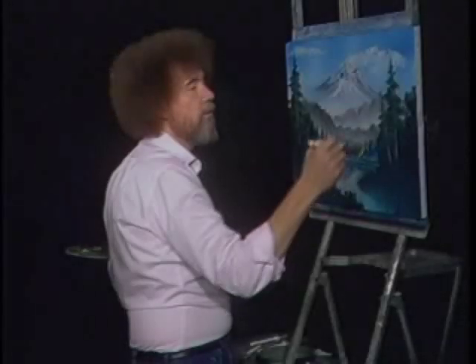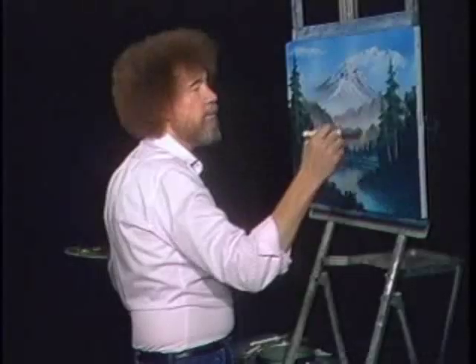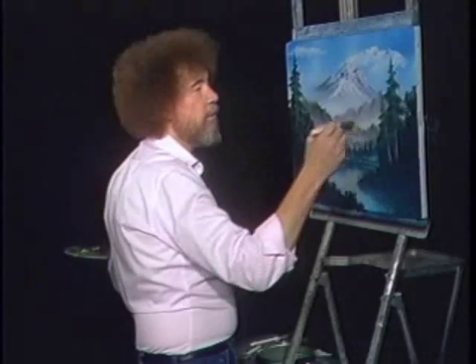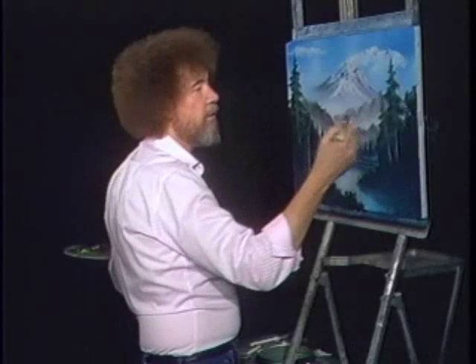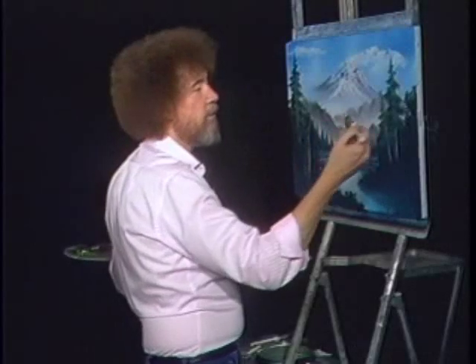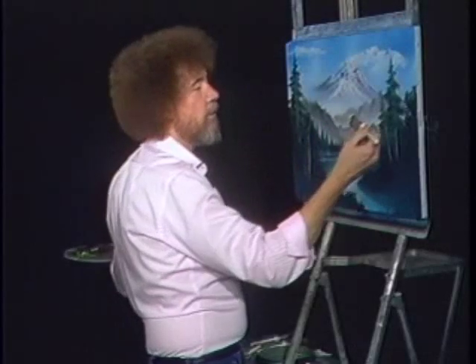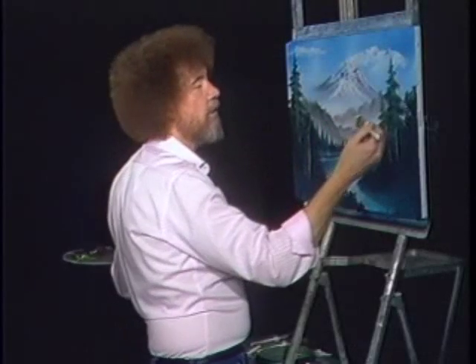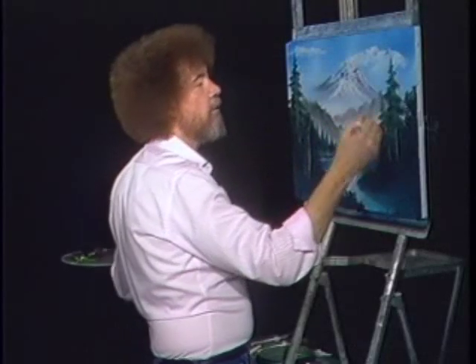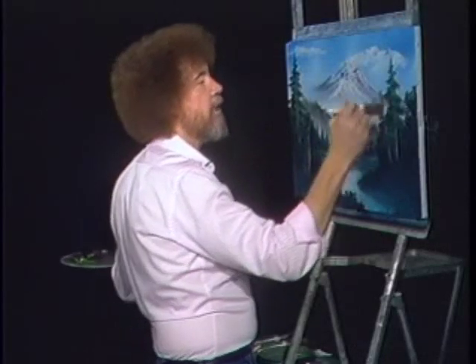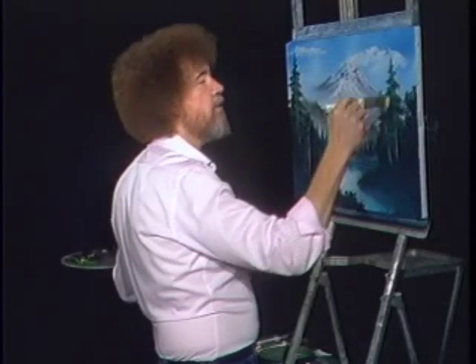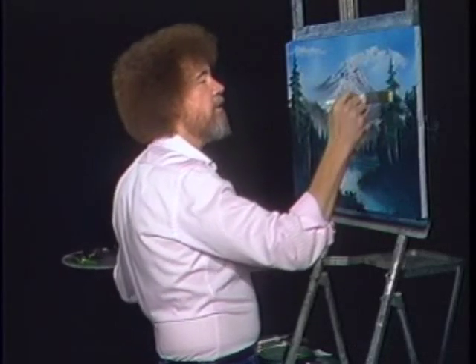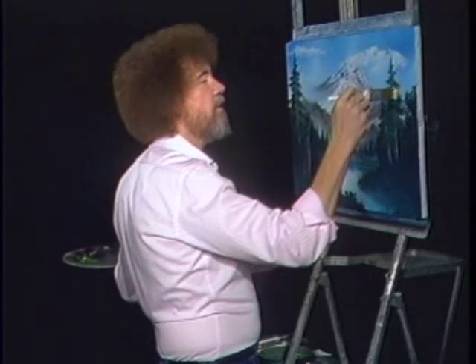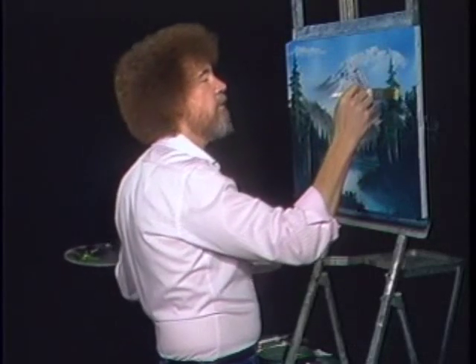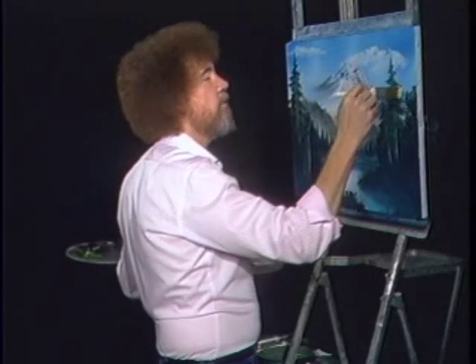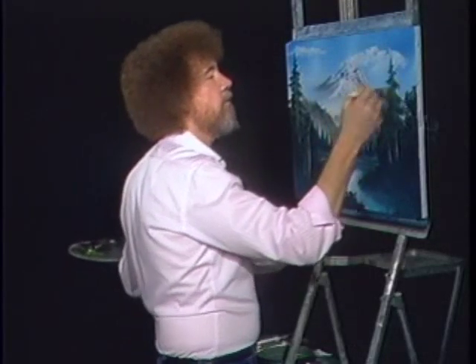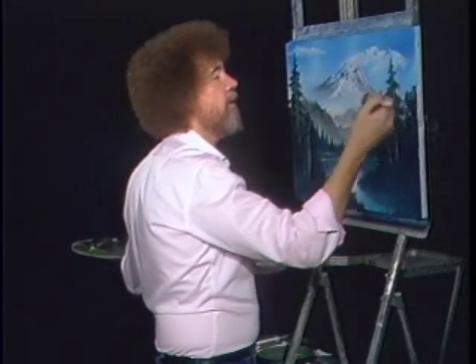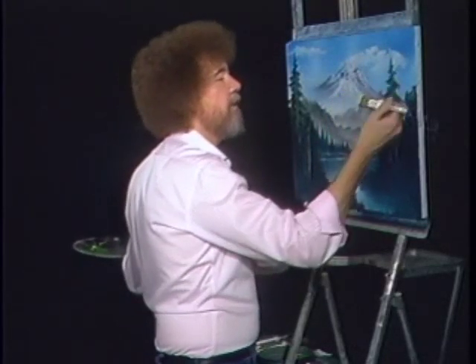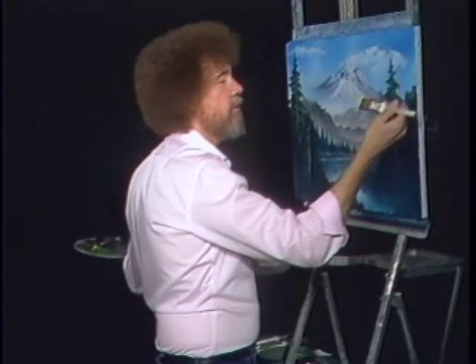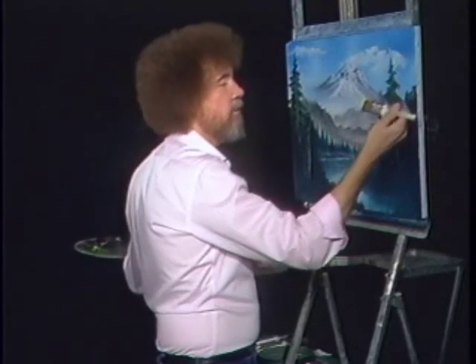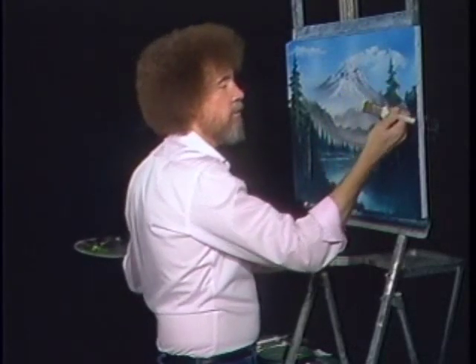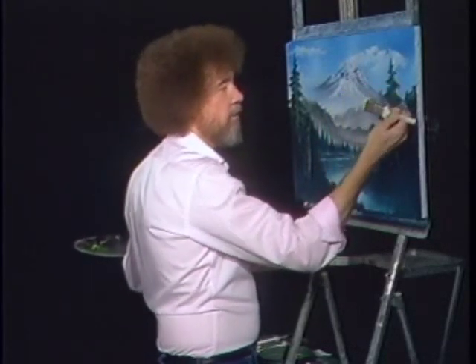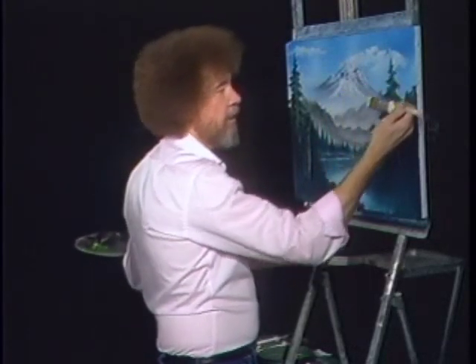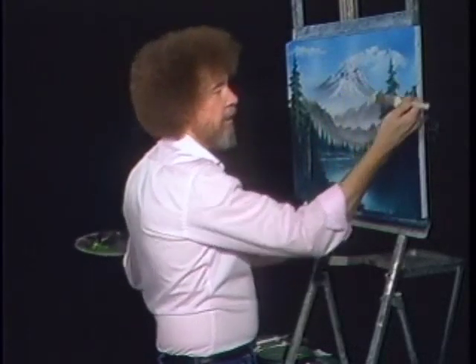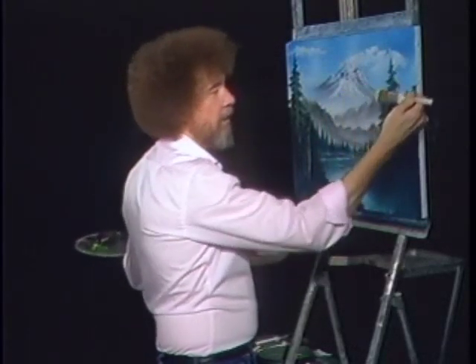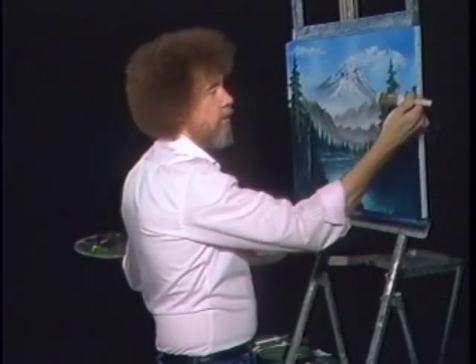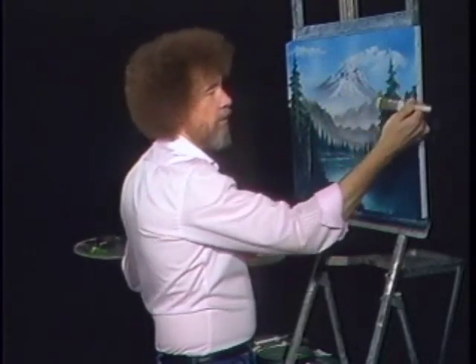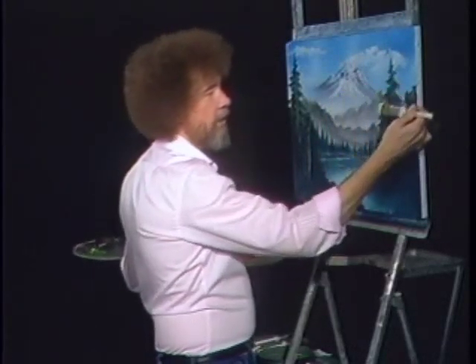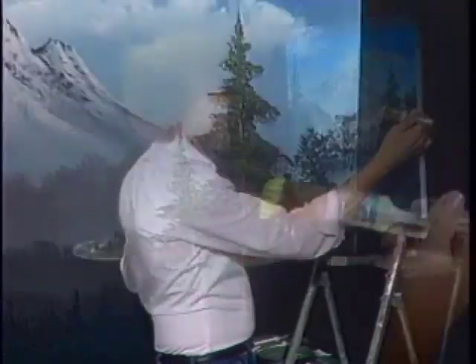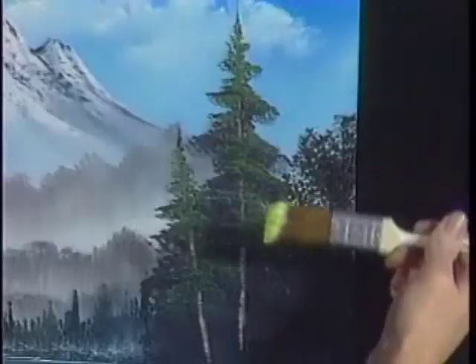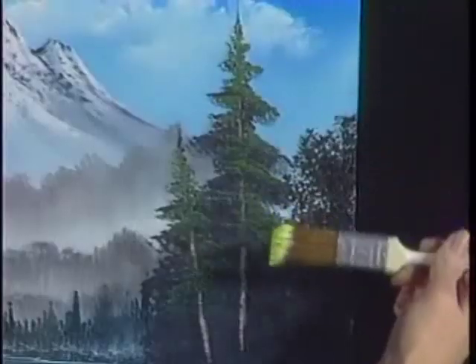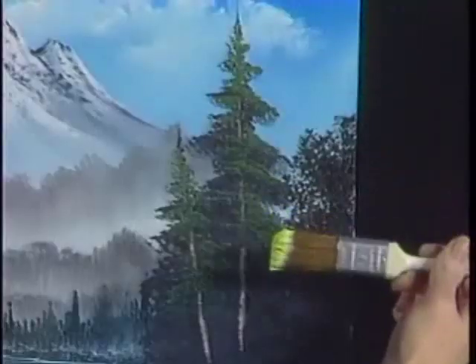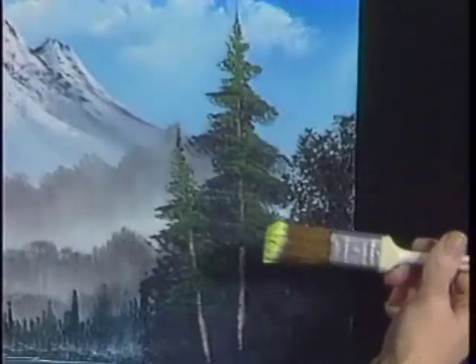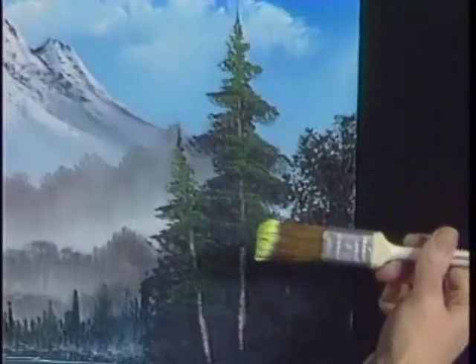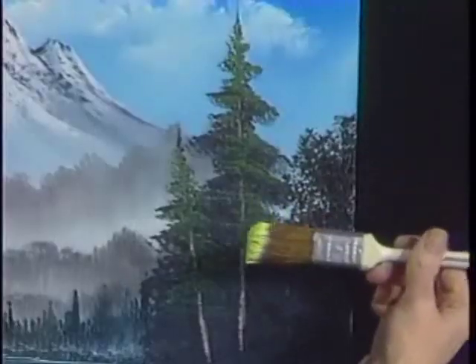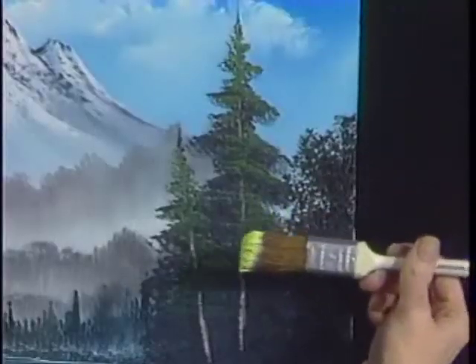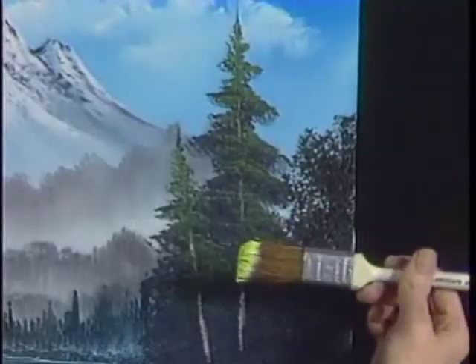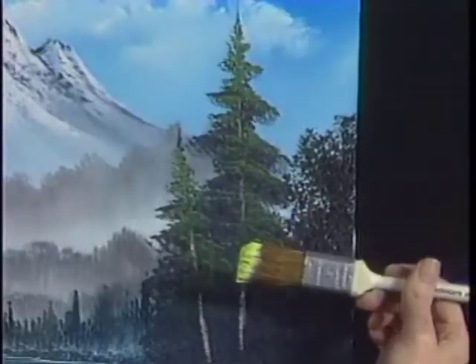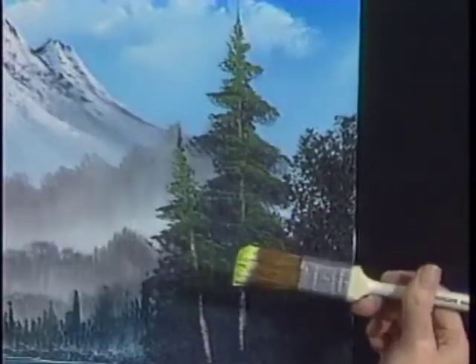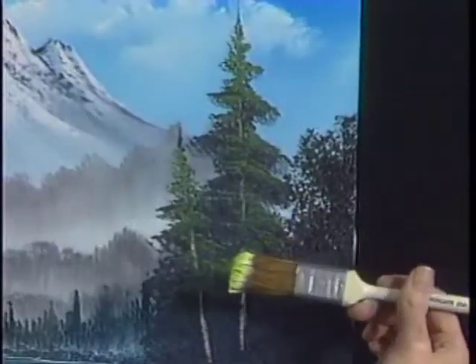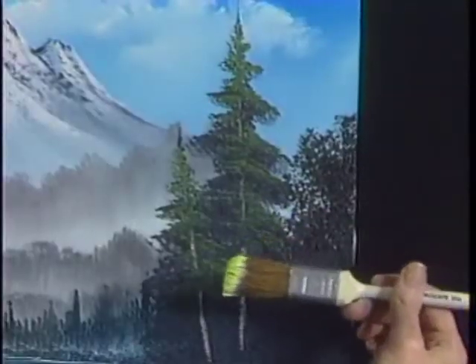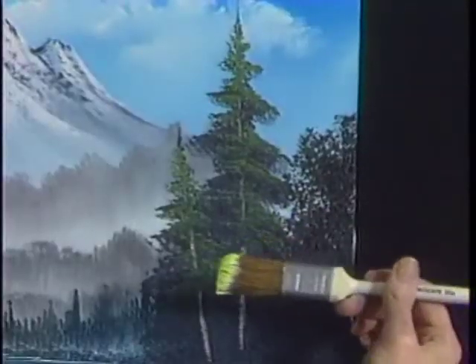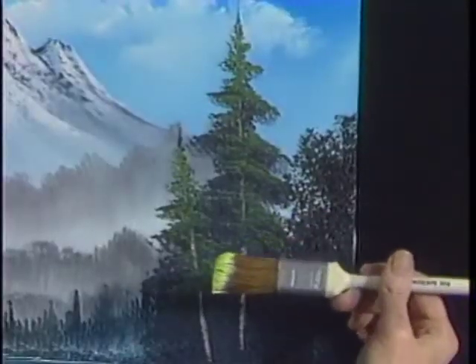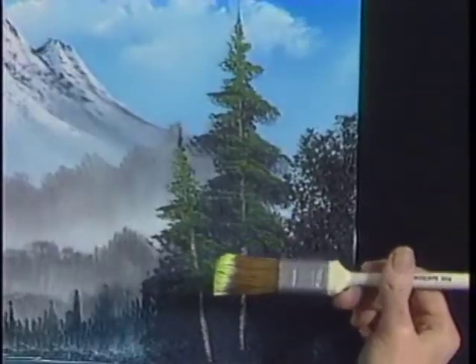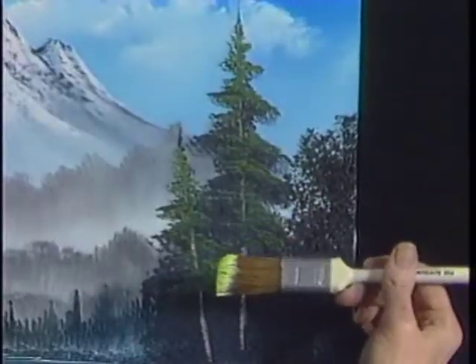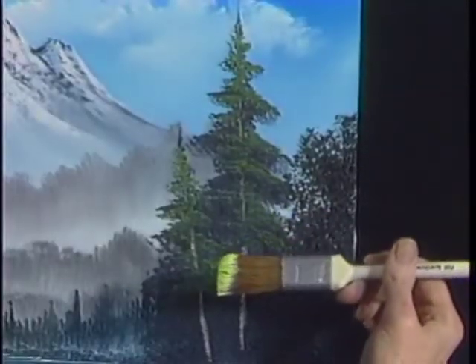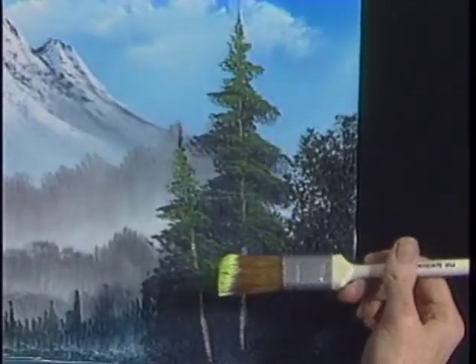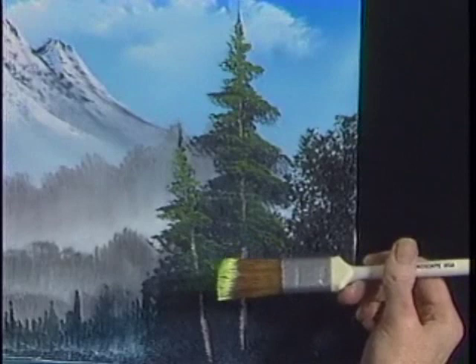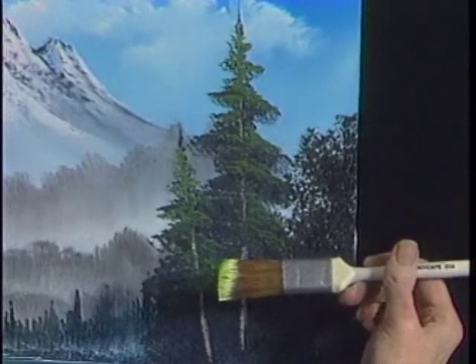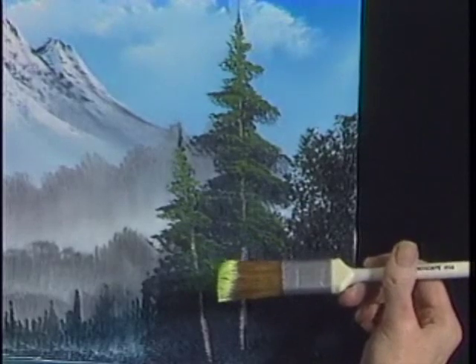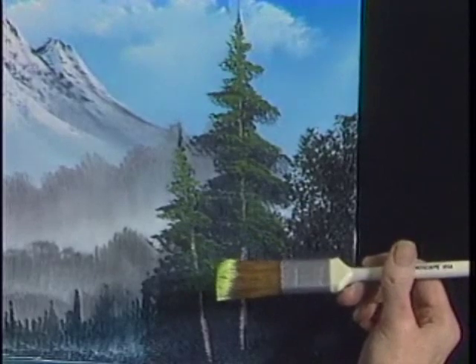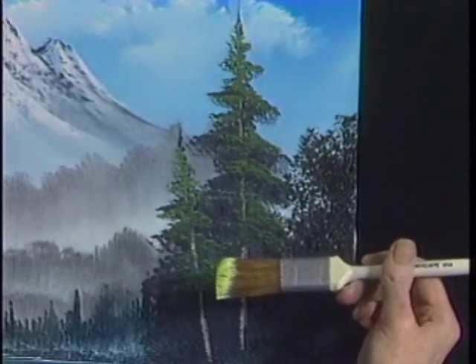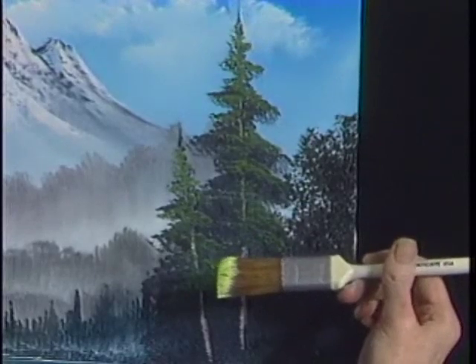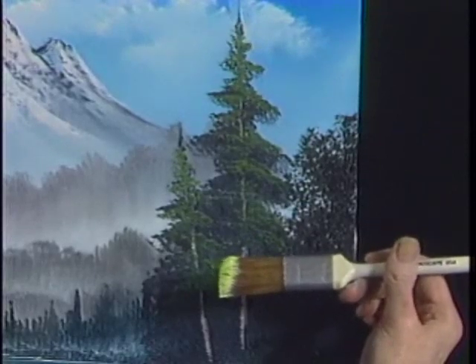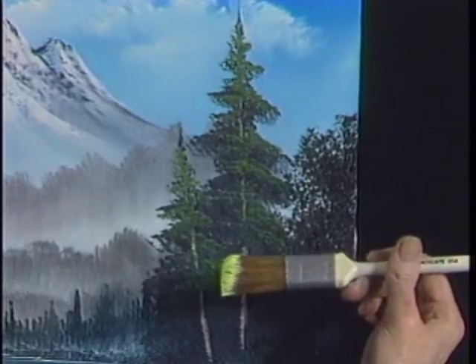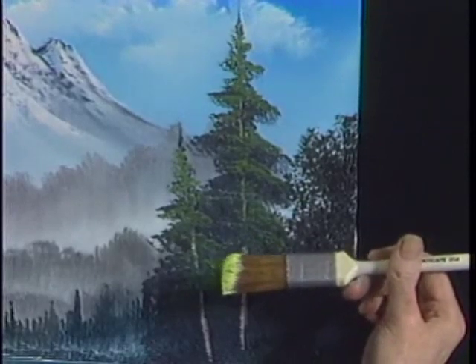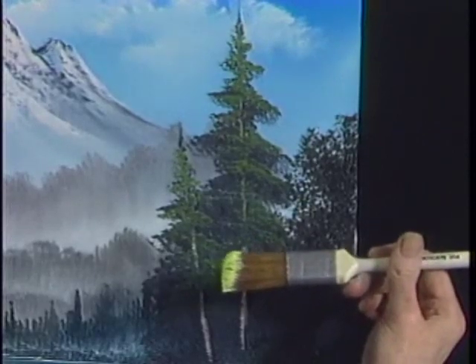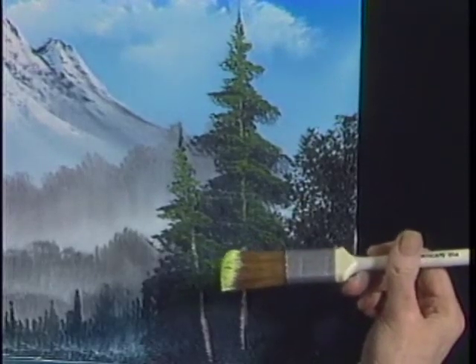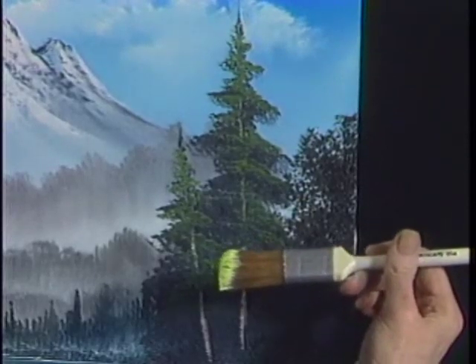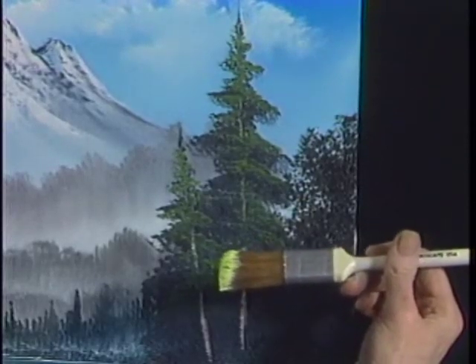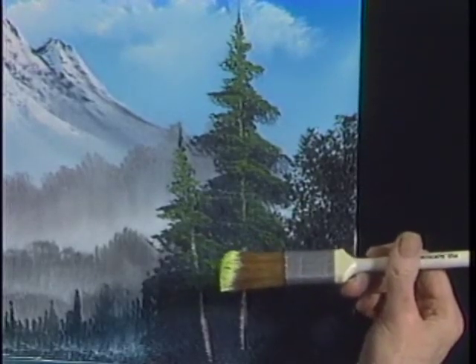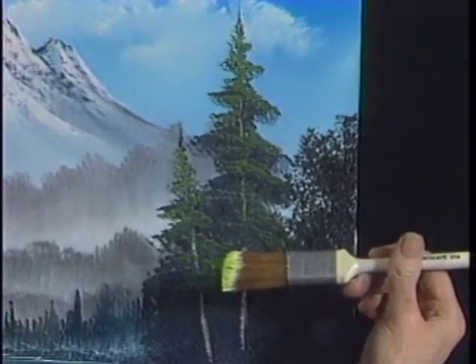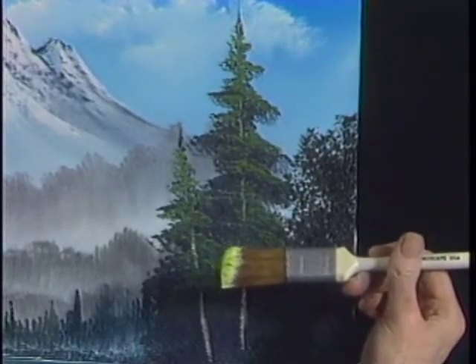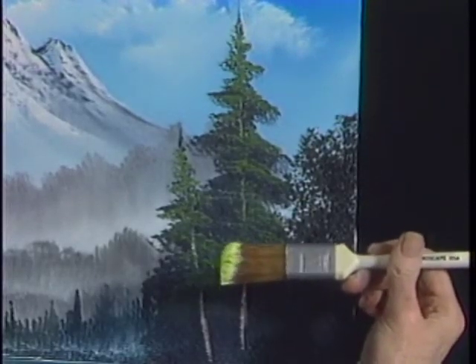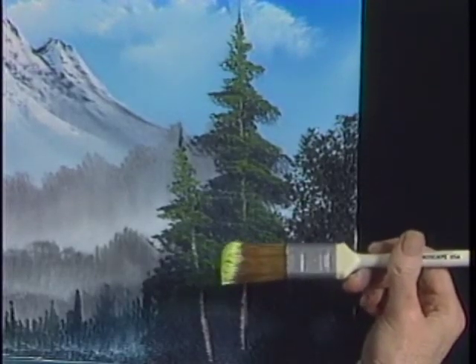We pull it in one direction, it rounds one corner. Look right up here — you can see how it's round on that corner.